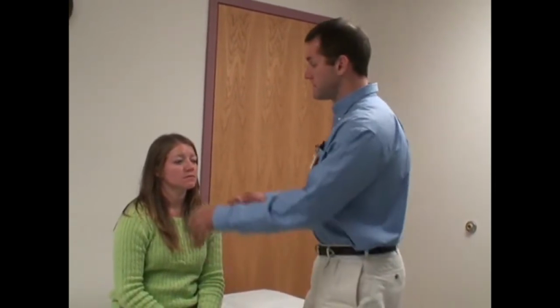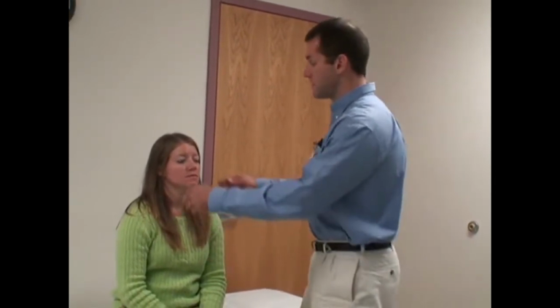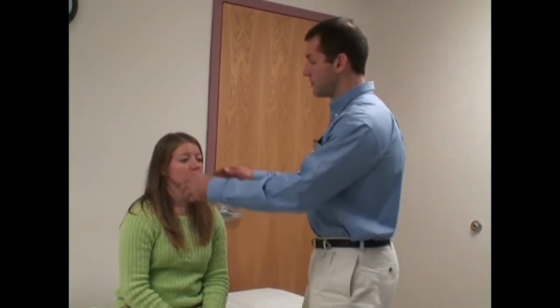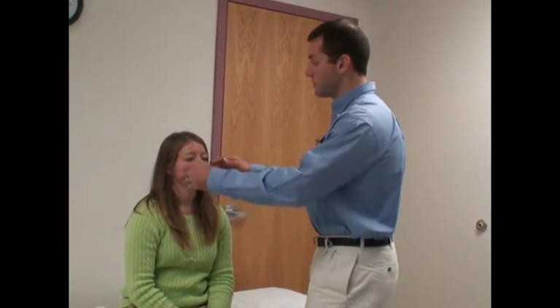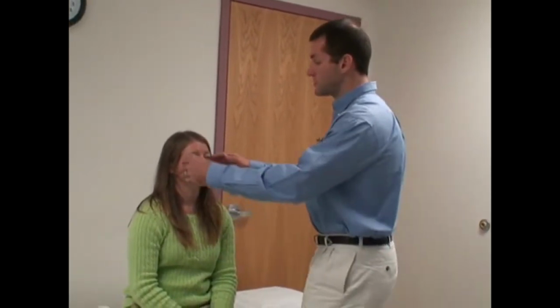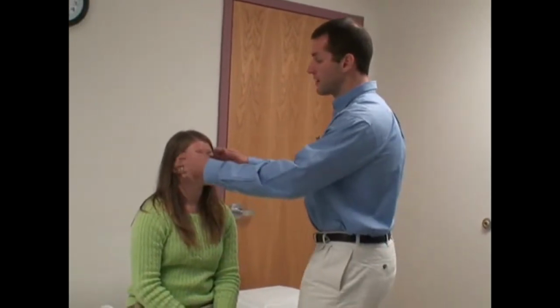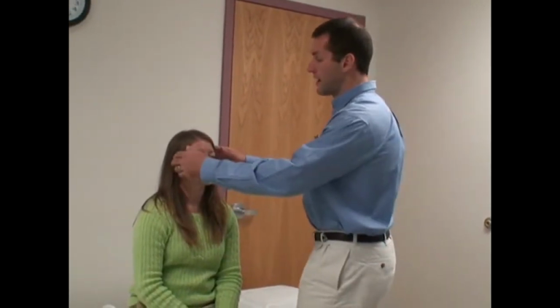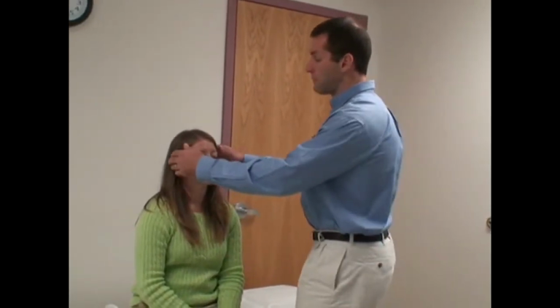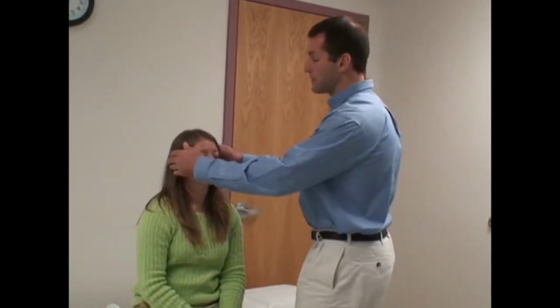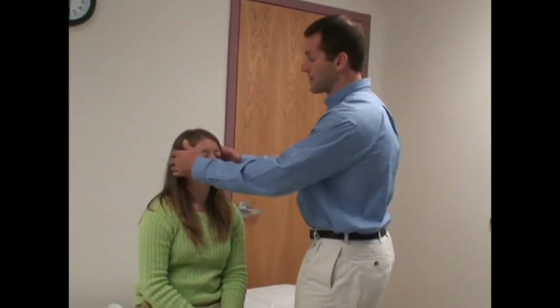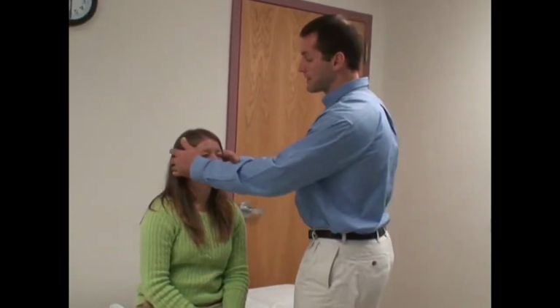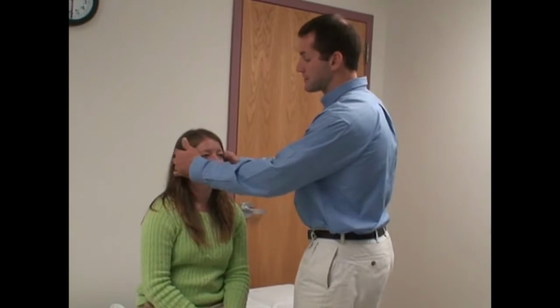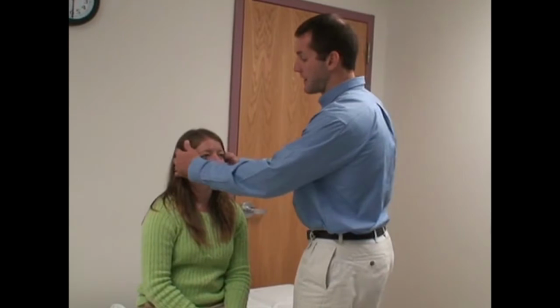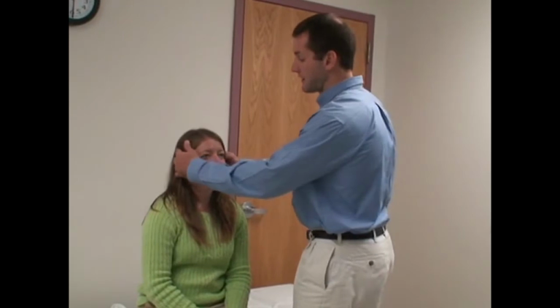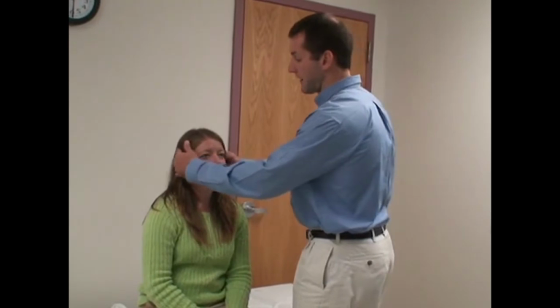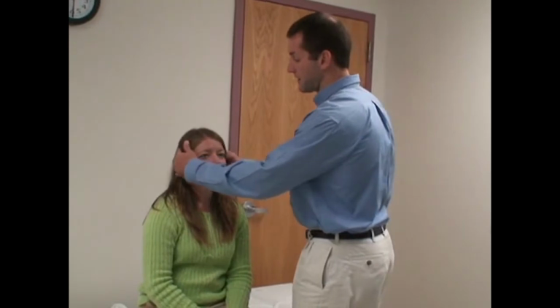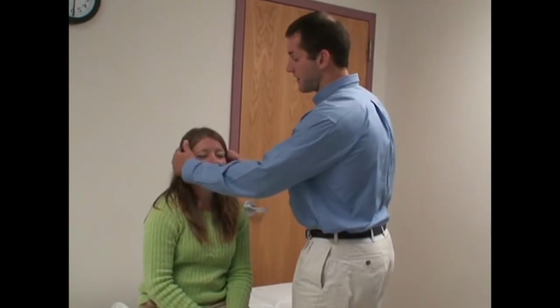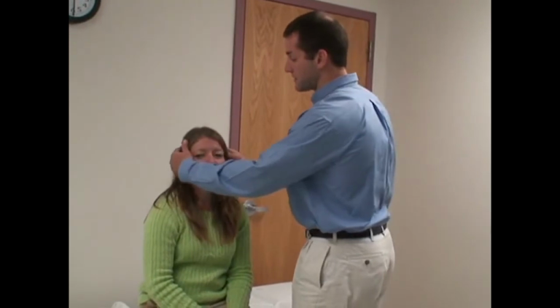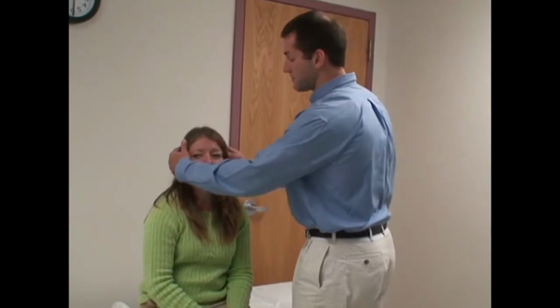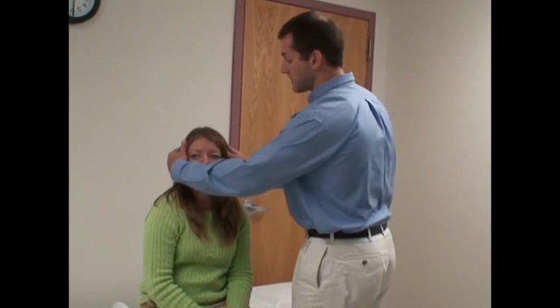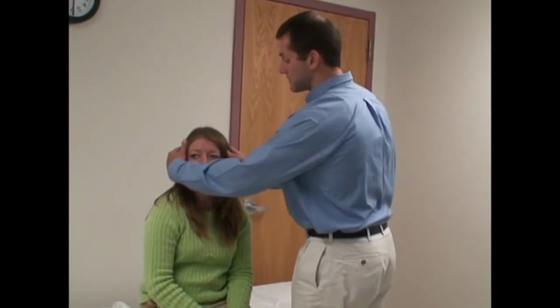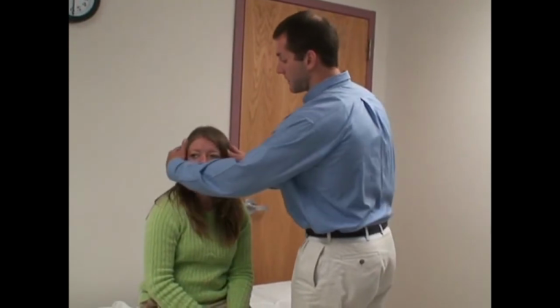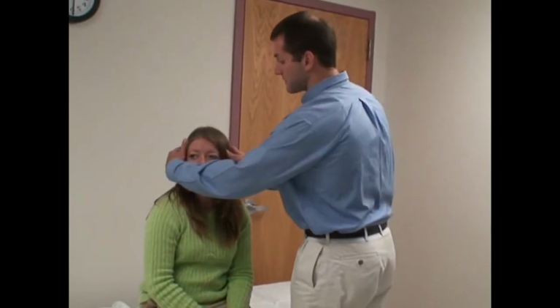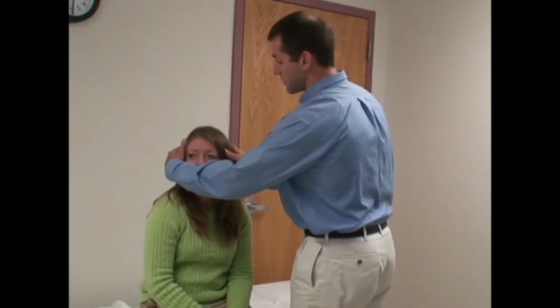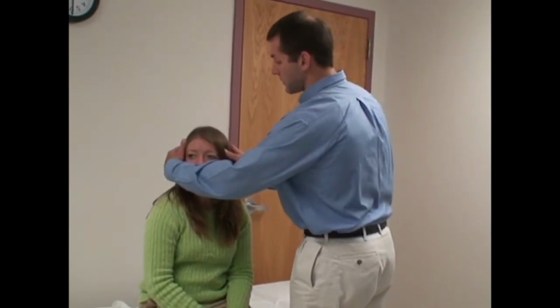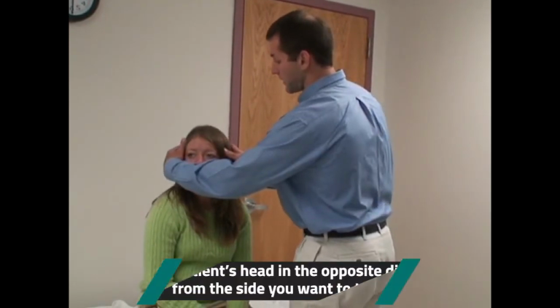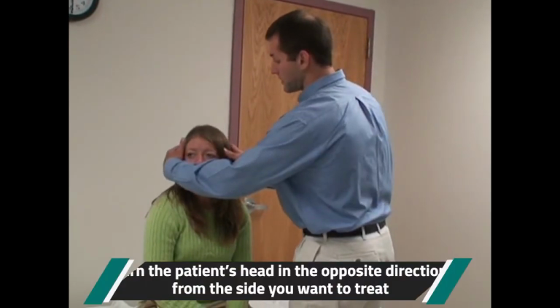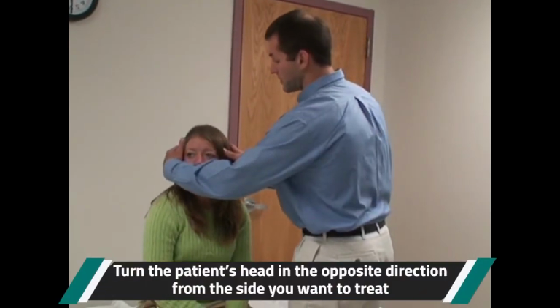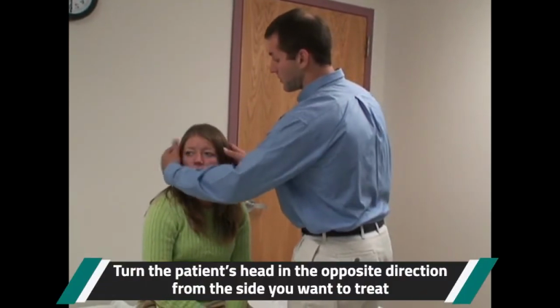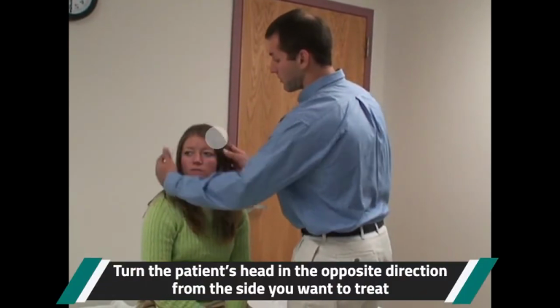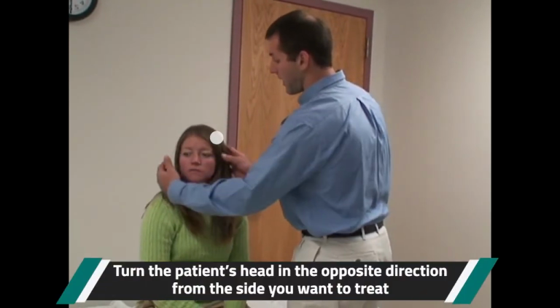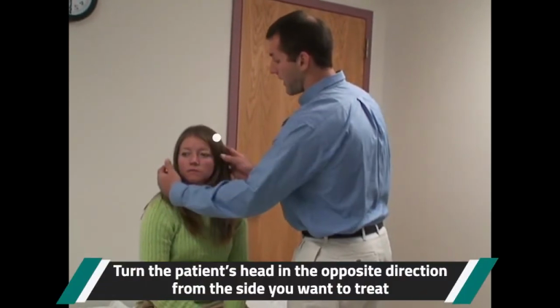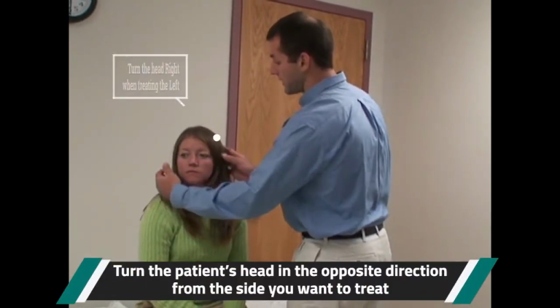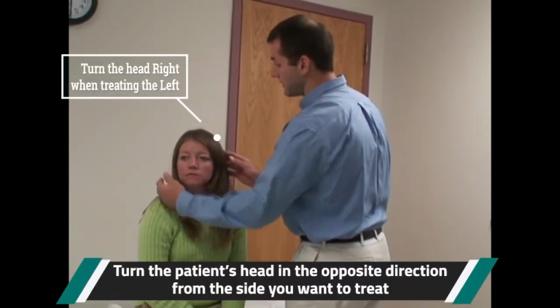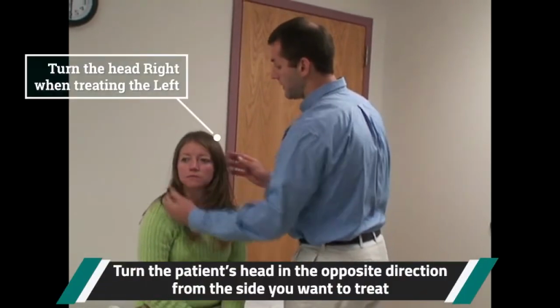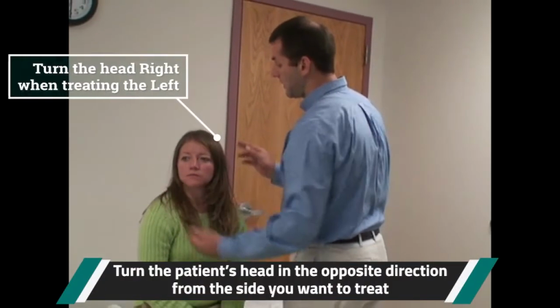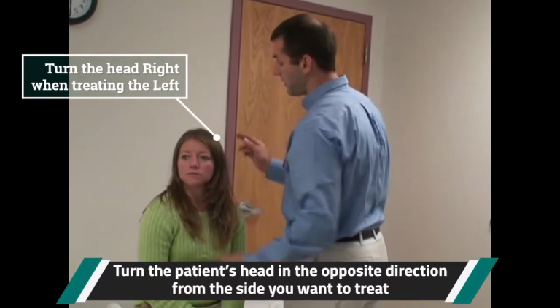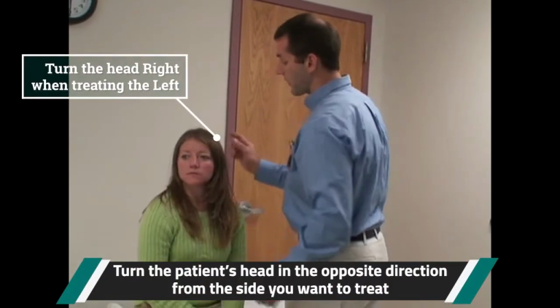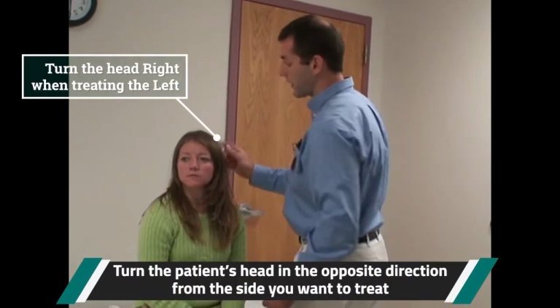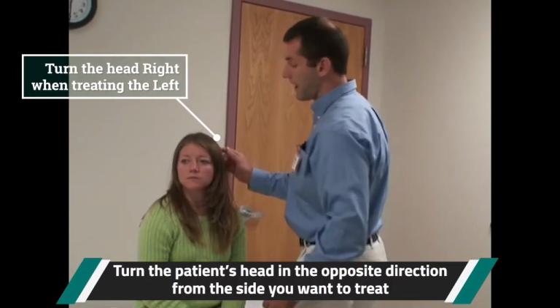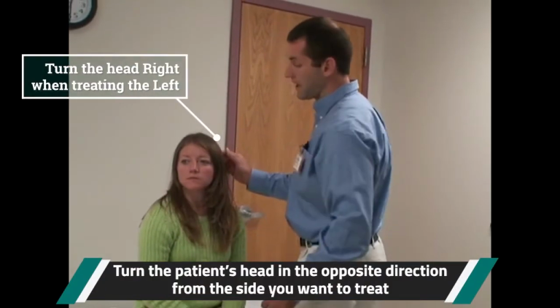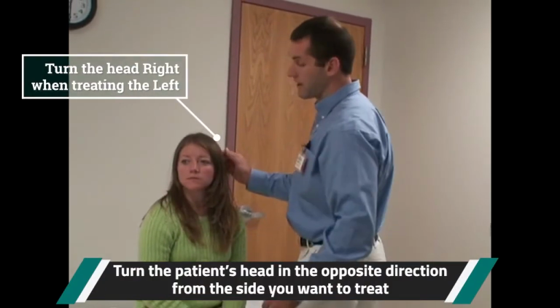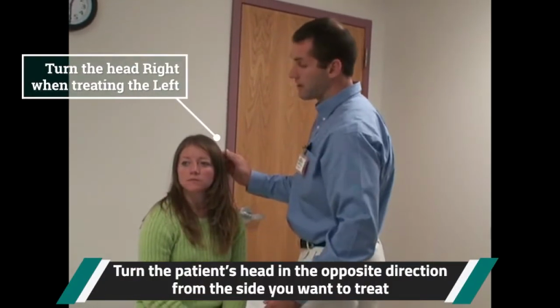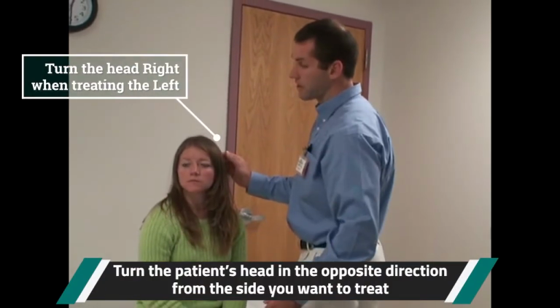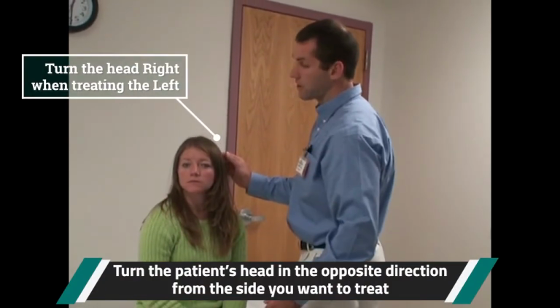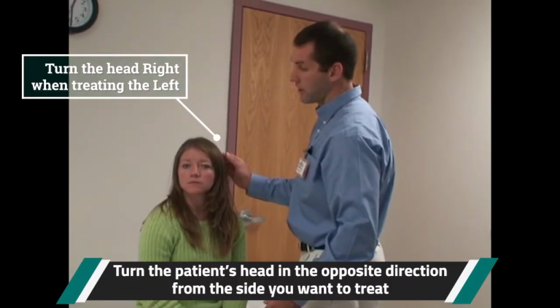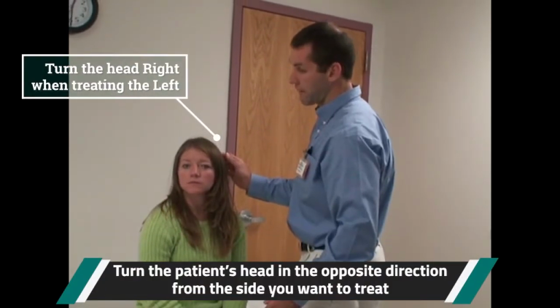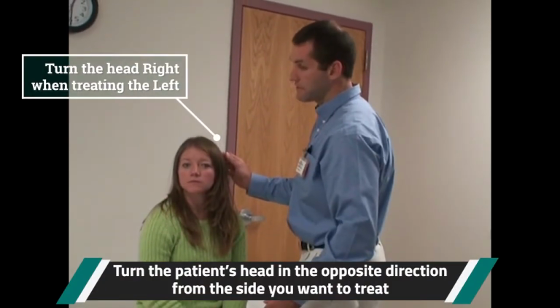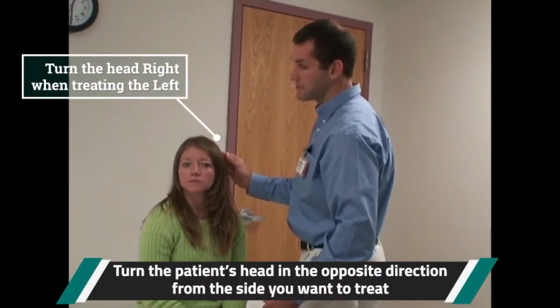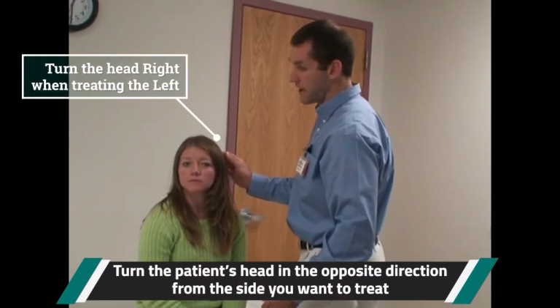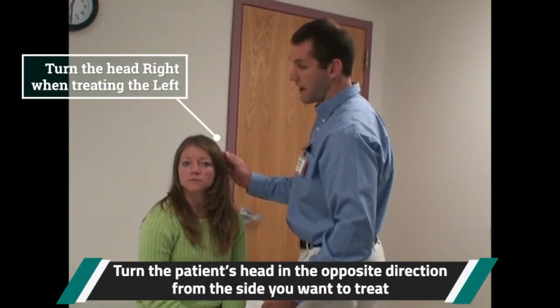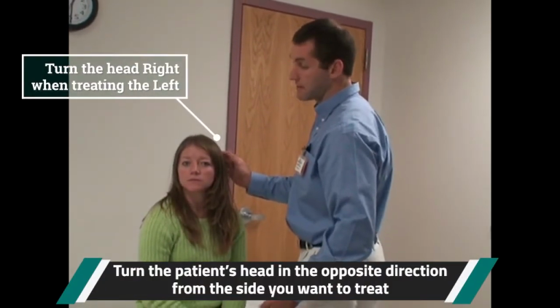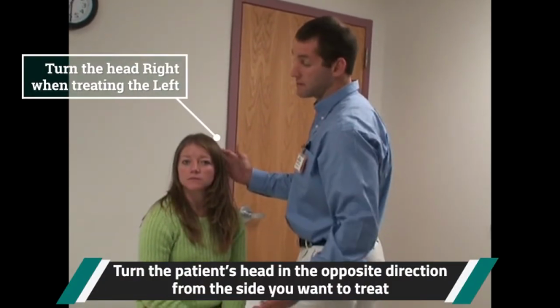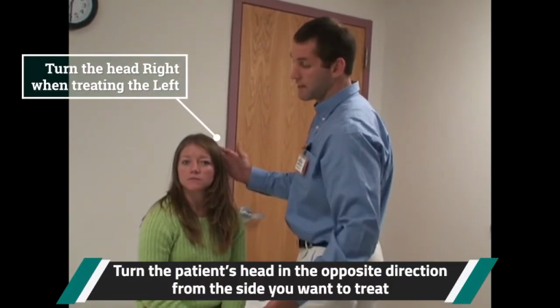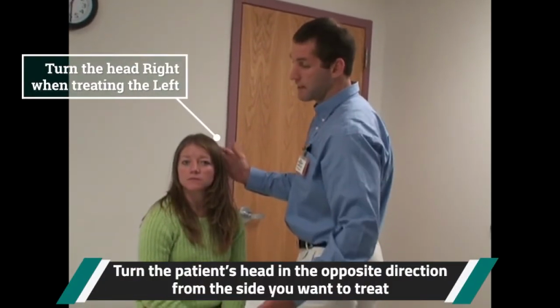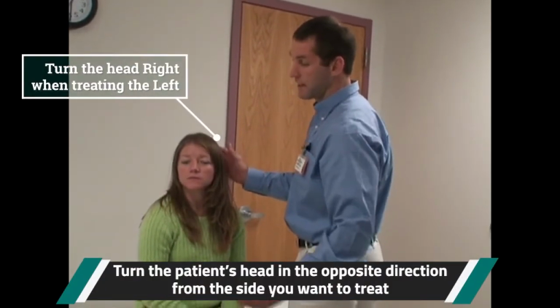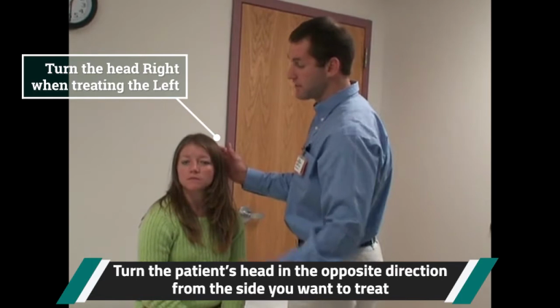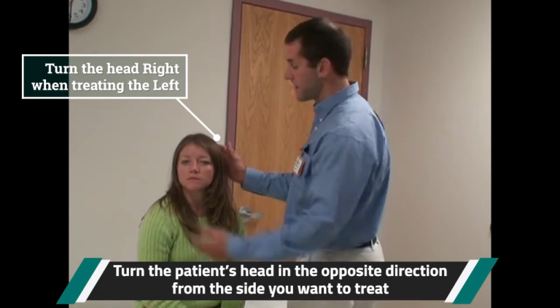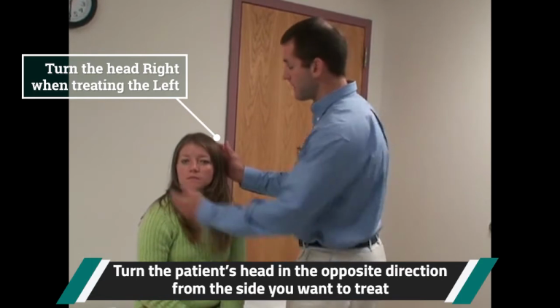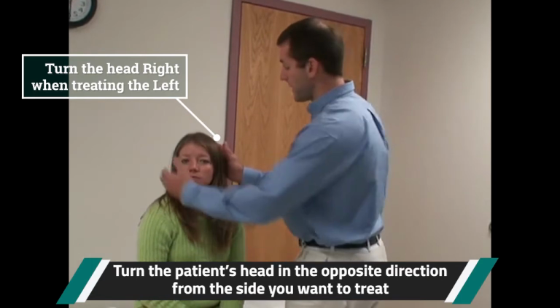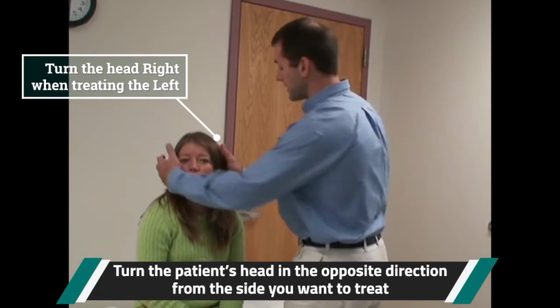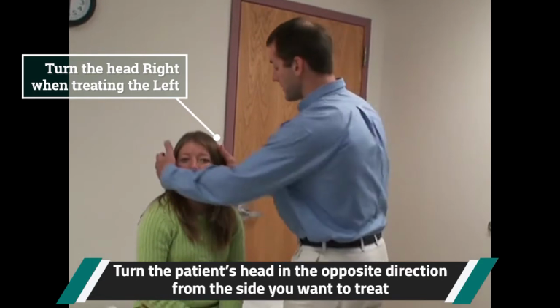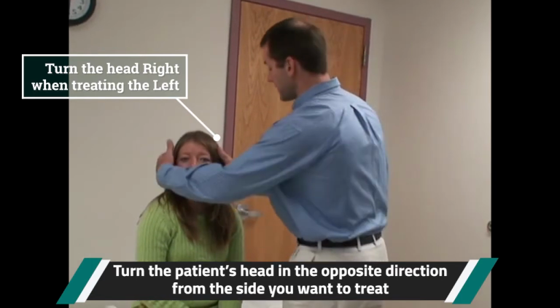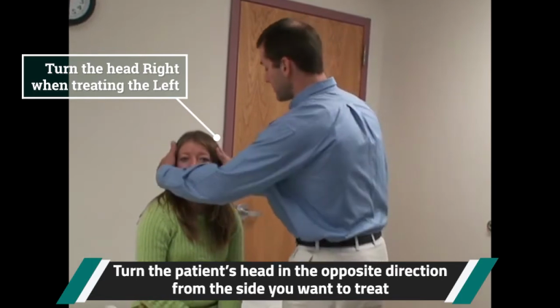We start out much like a side-lying test — the patient's head is rotated to the right. We're going to lie her down to her left side, so it's like a left side-lying test.